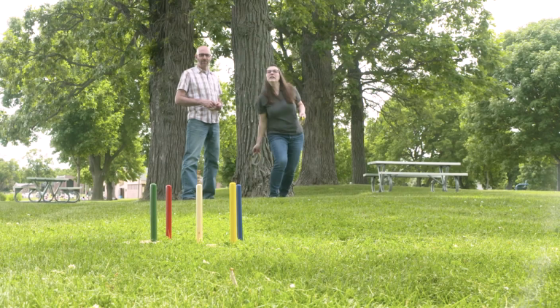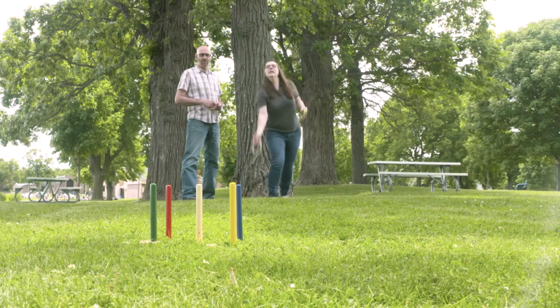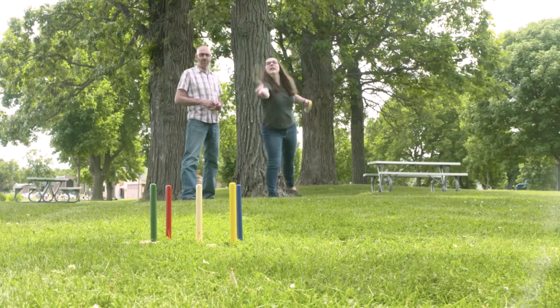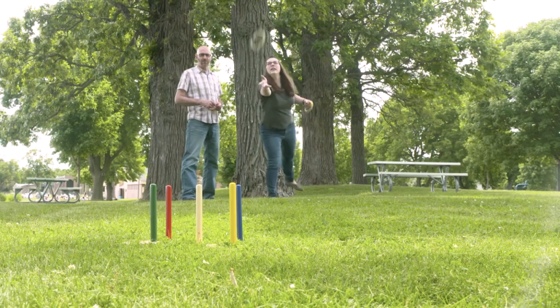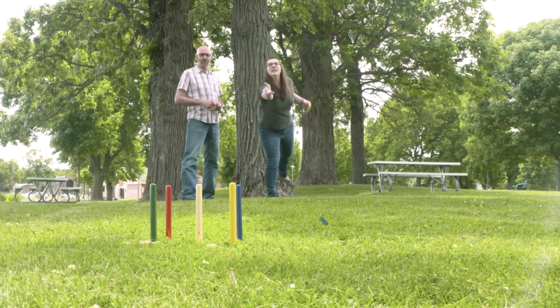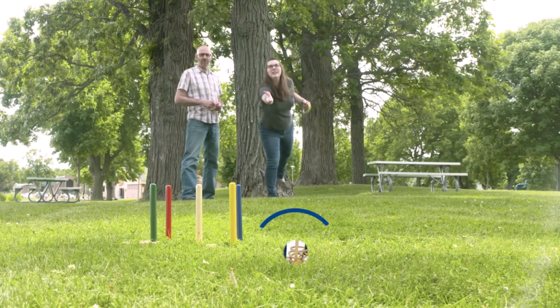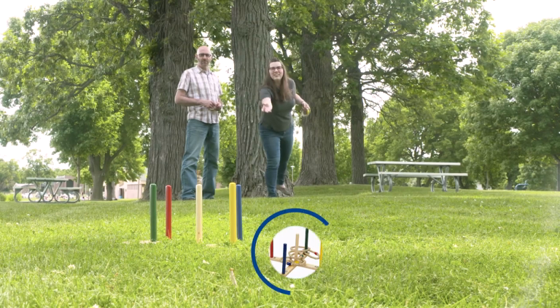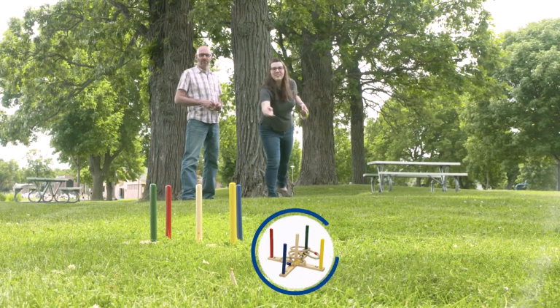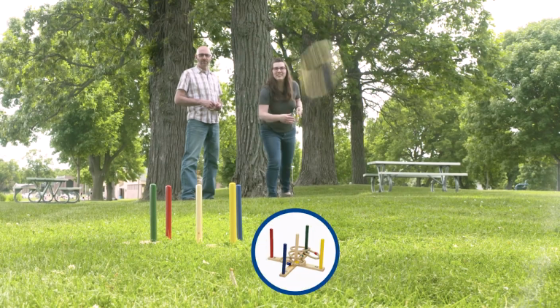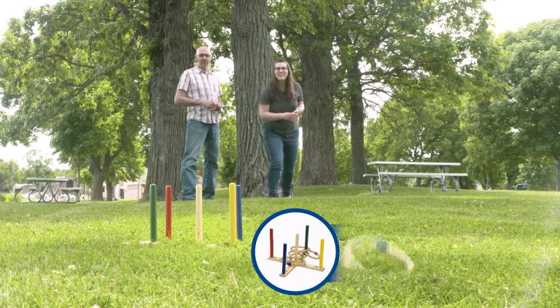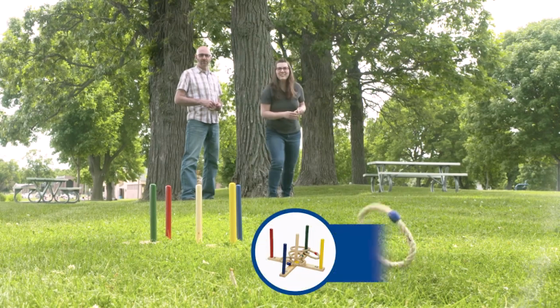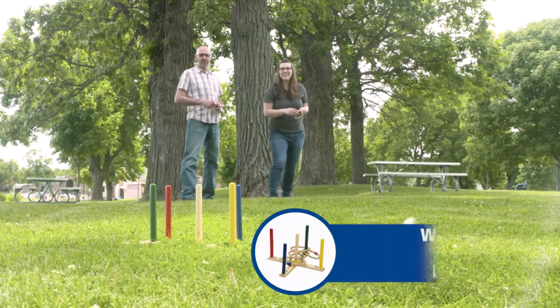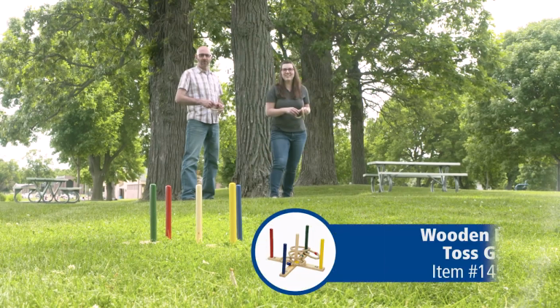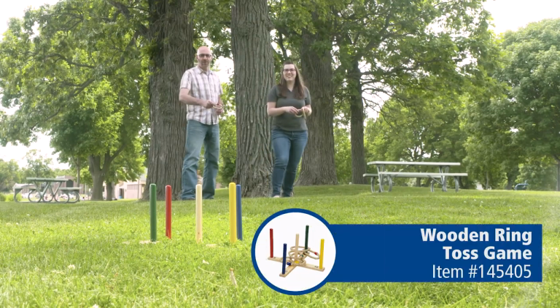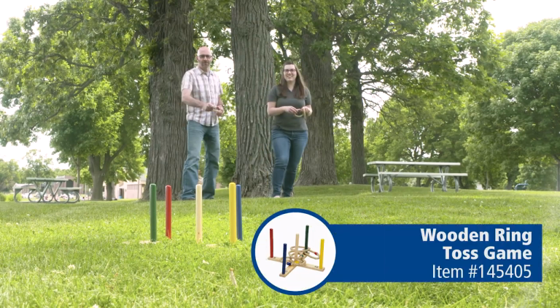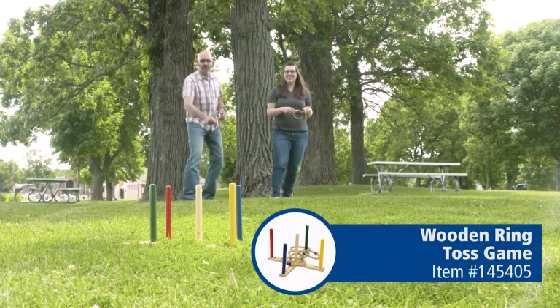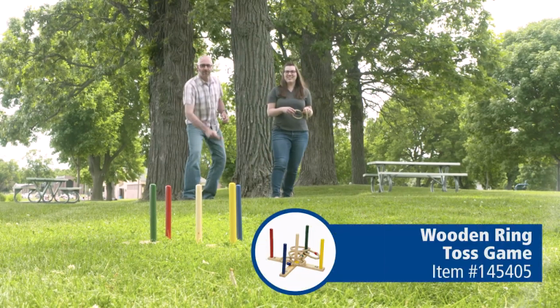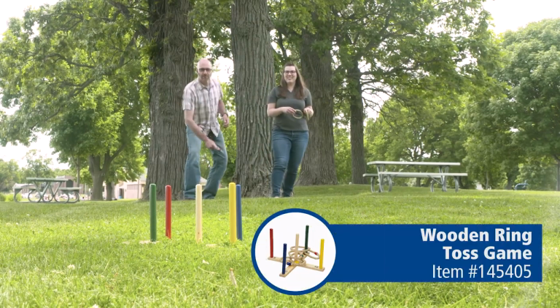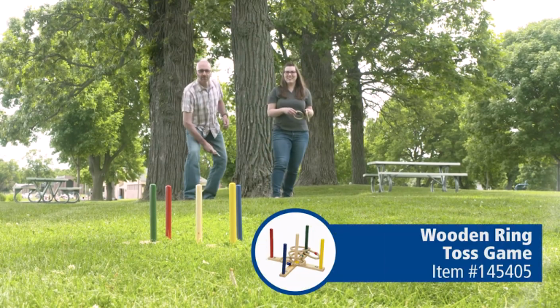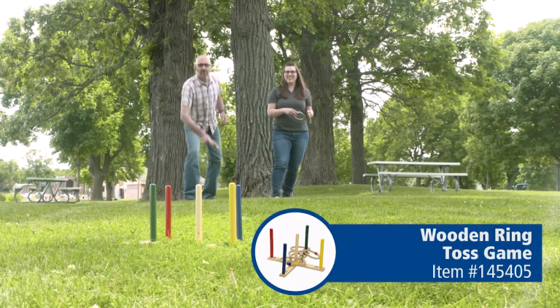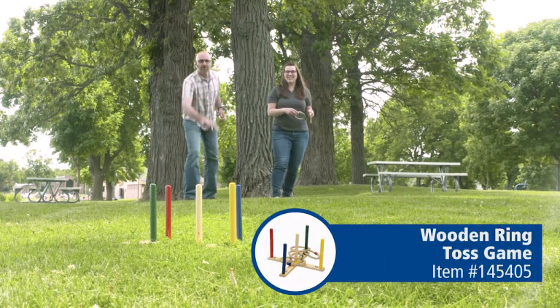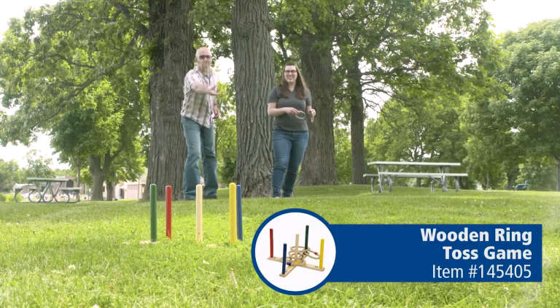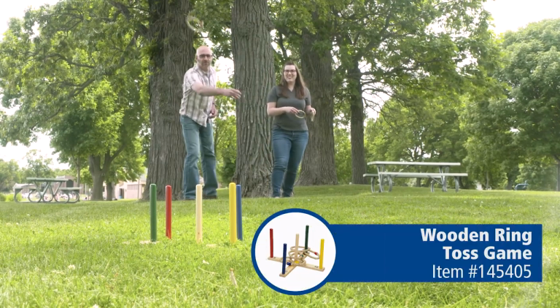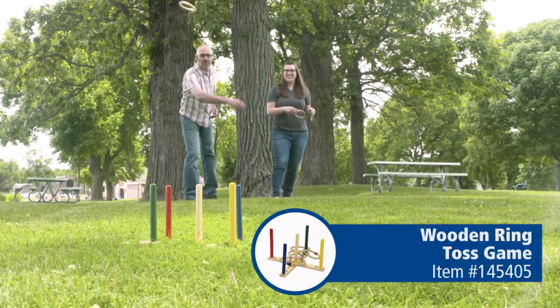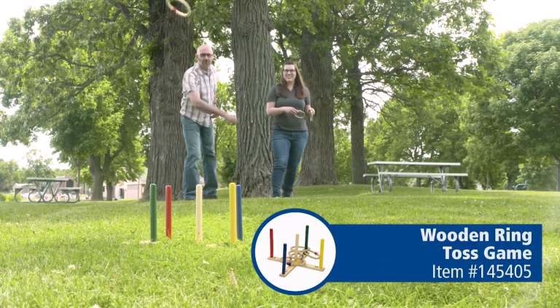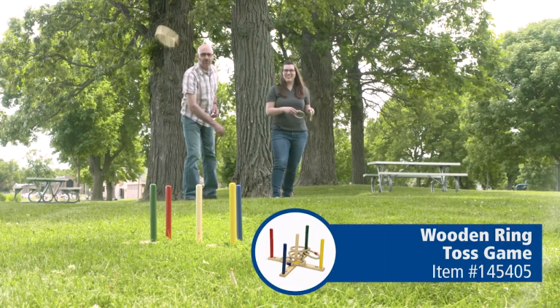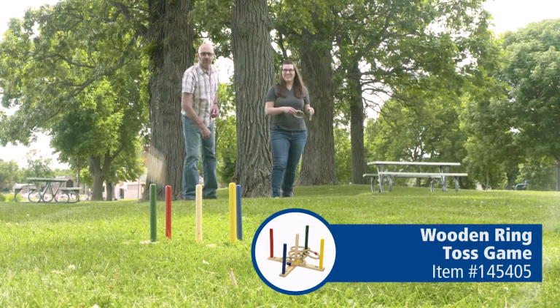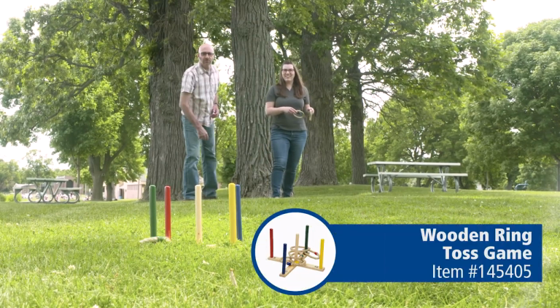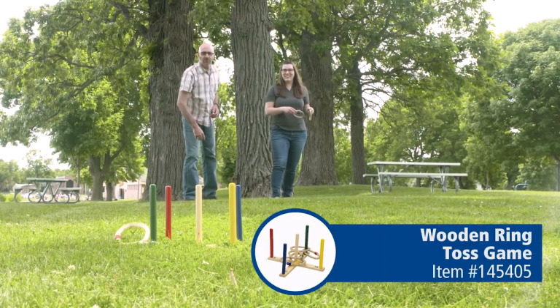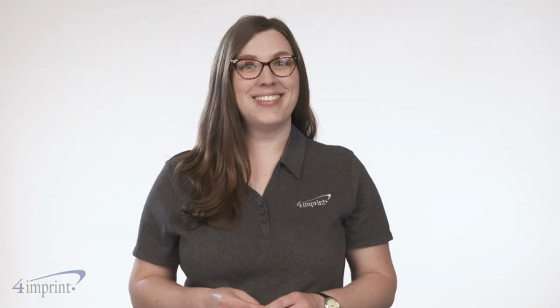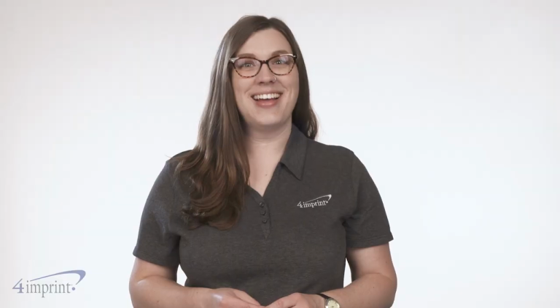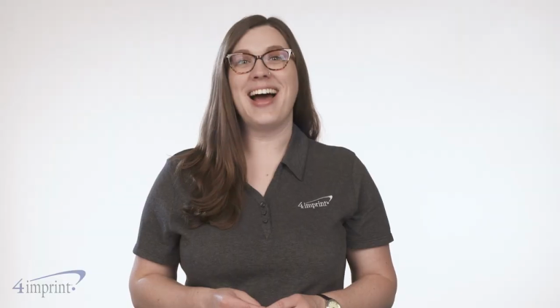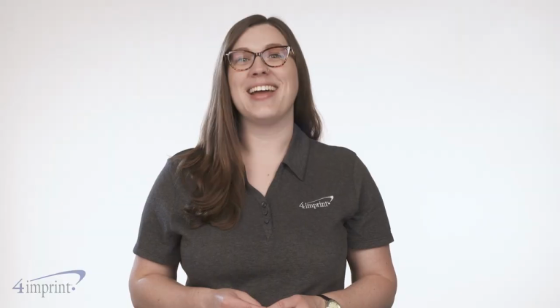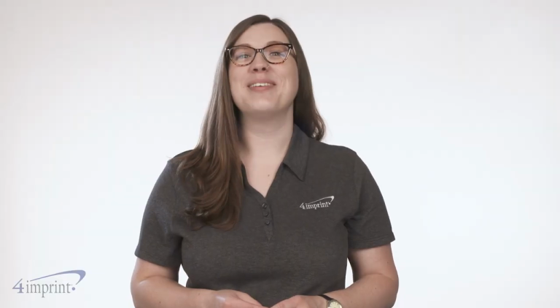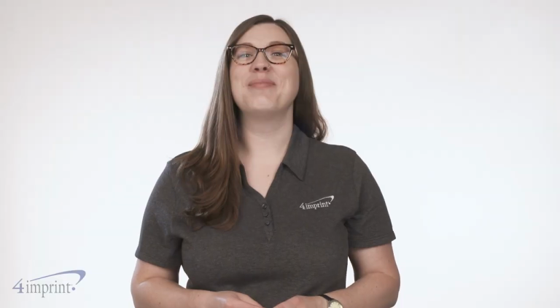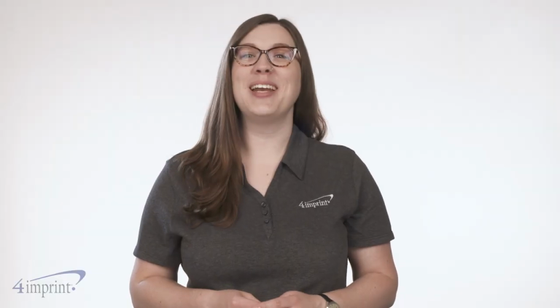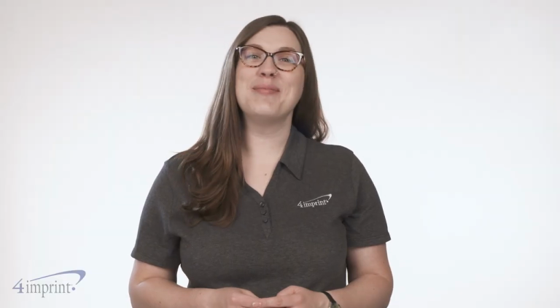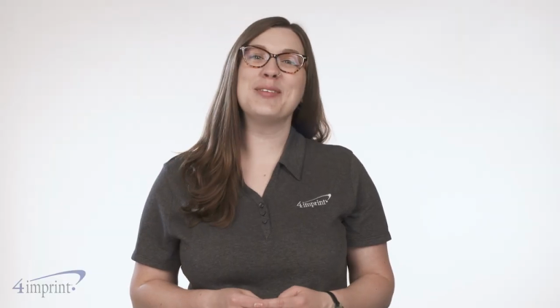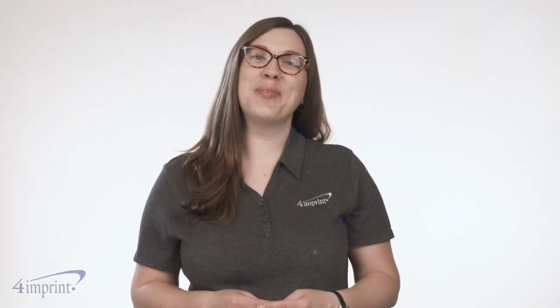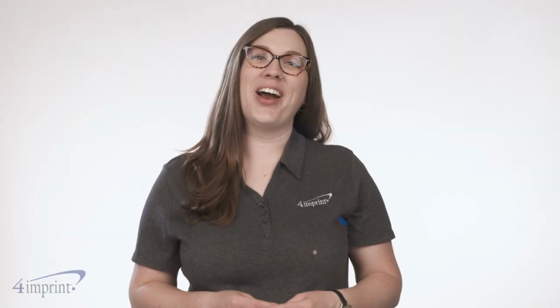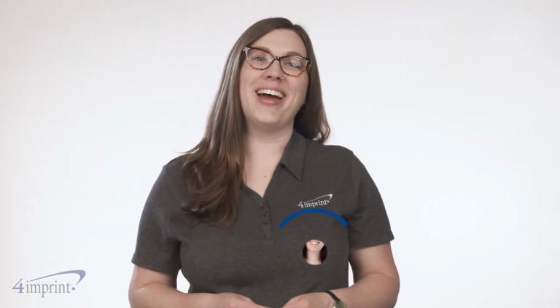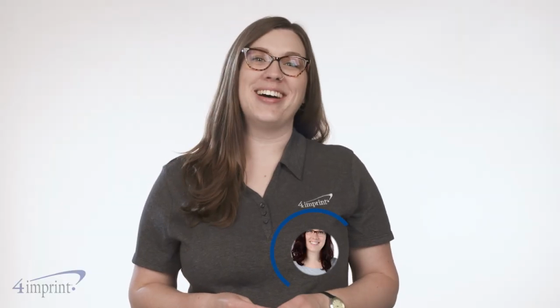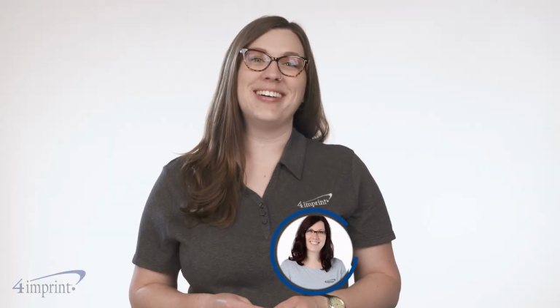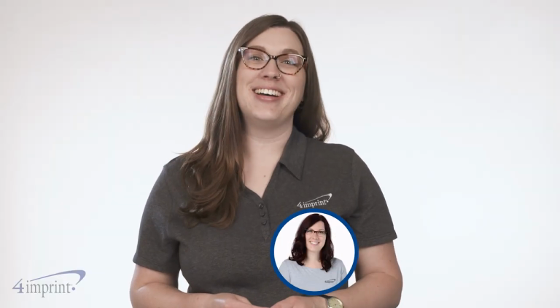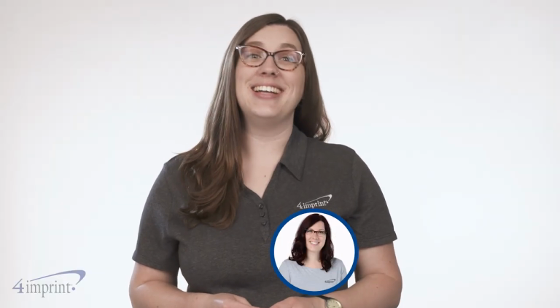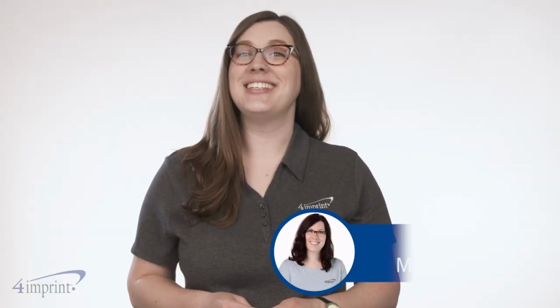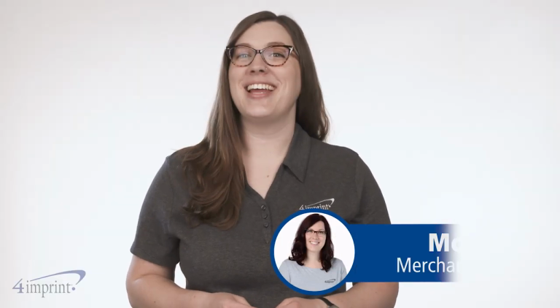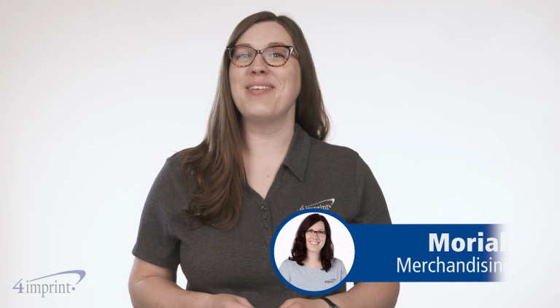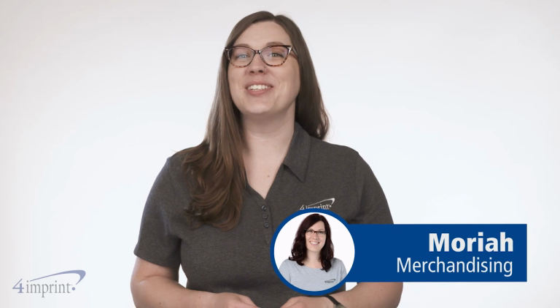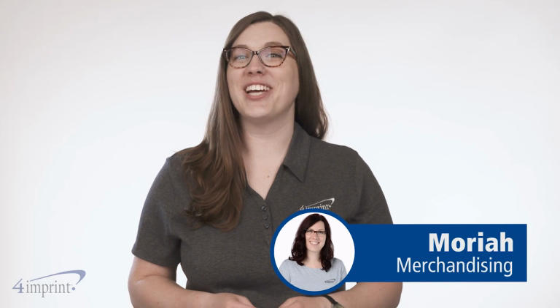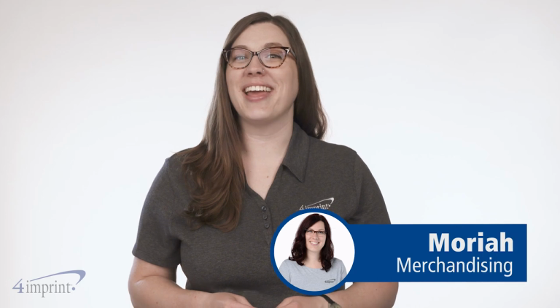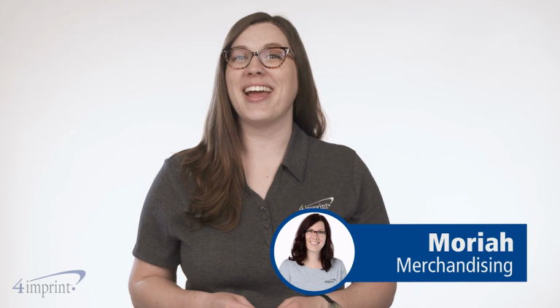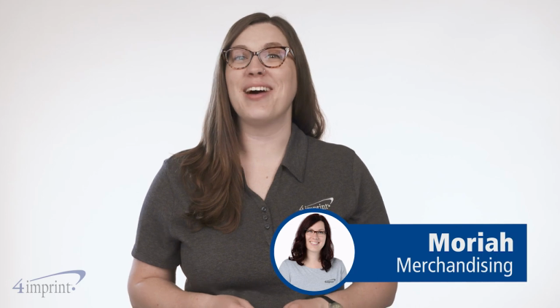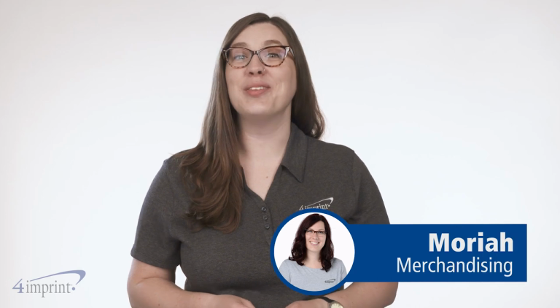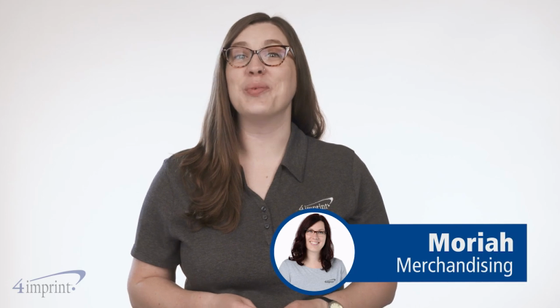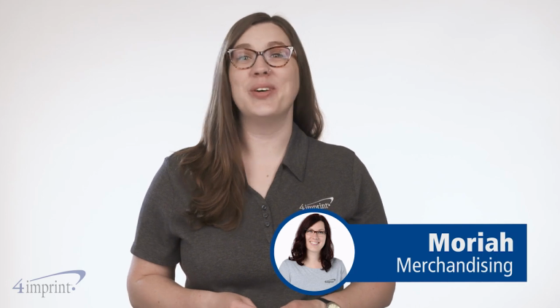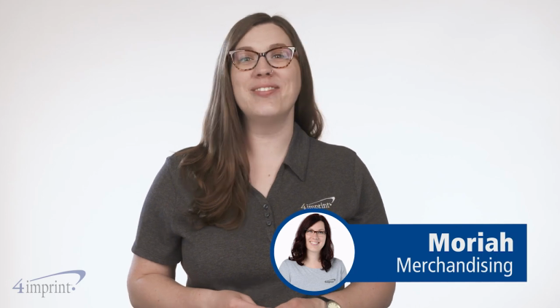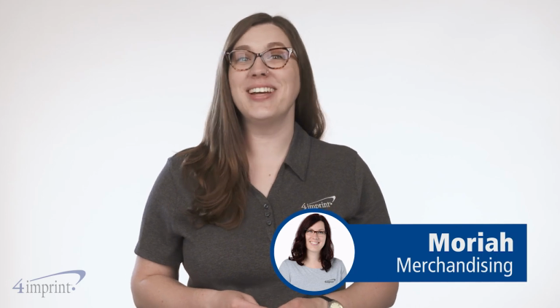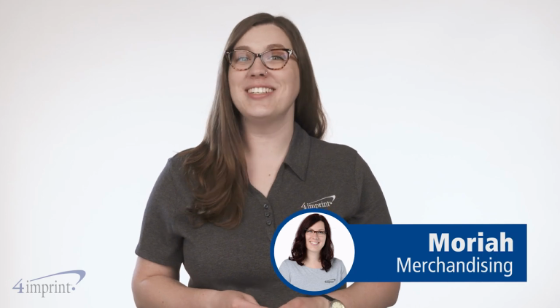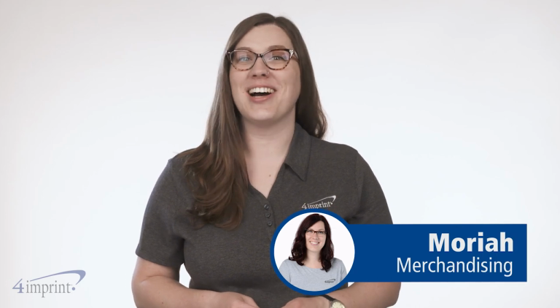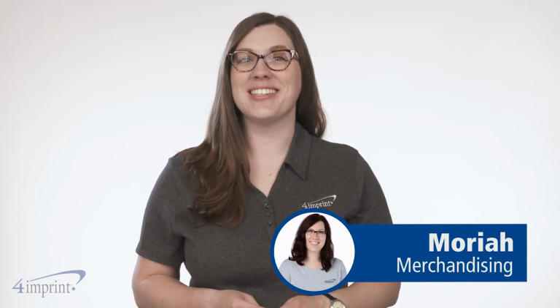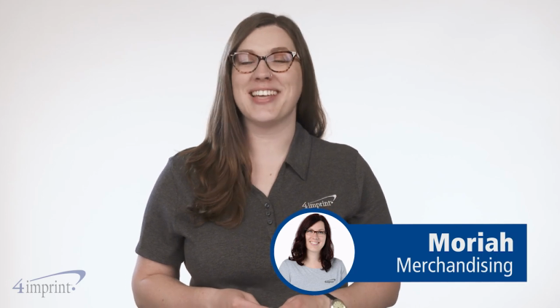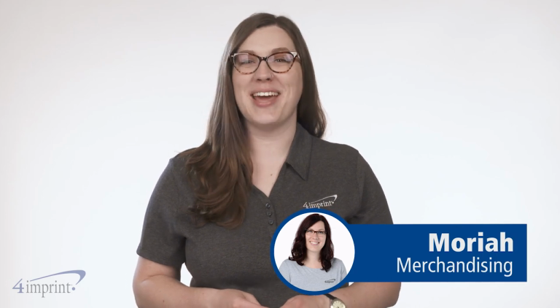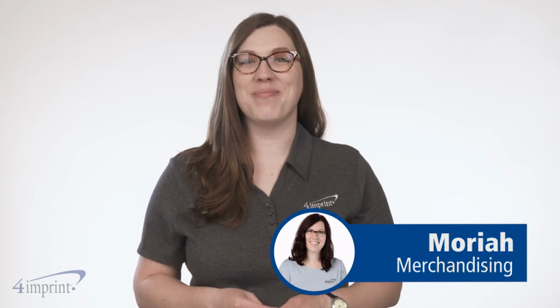Do you have what it takes to be the next Backyard Champion? Hi, my name is Mariah, and today we're checking out the Wooden Ring Toss Game.